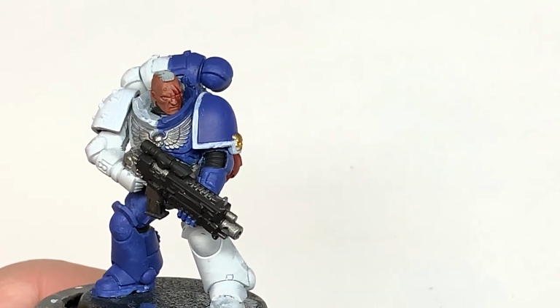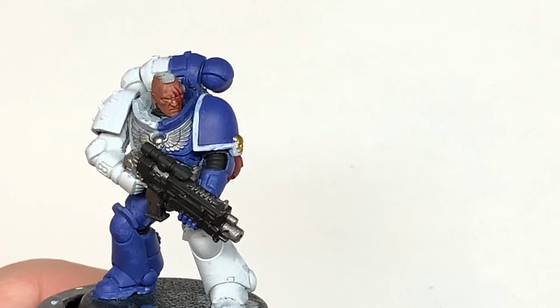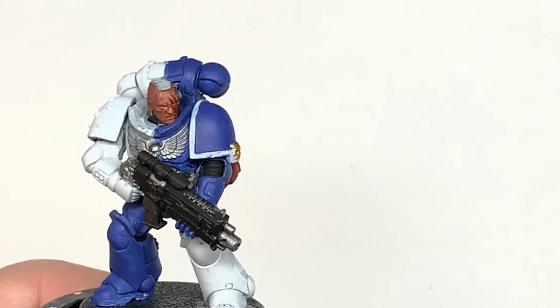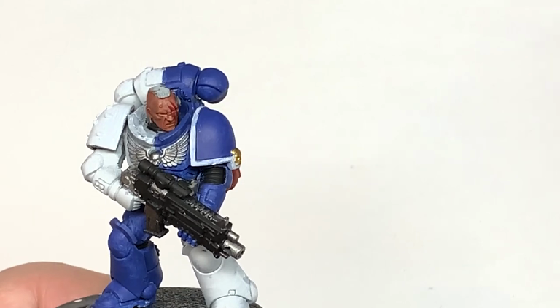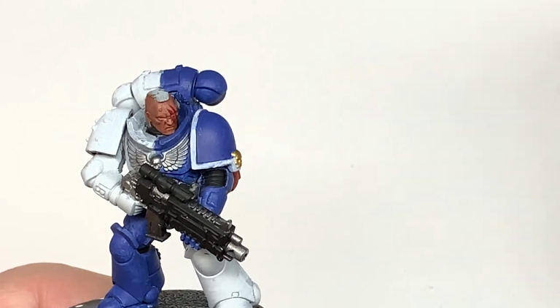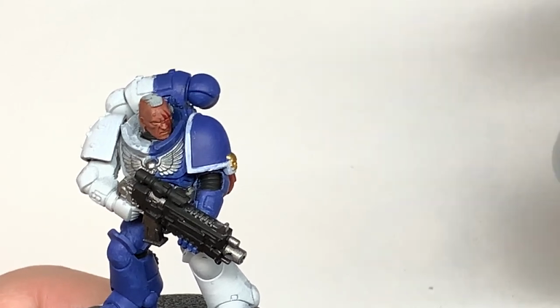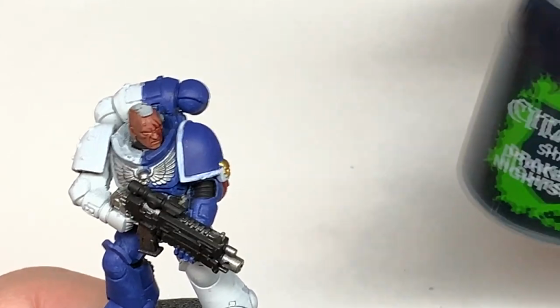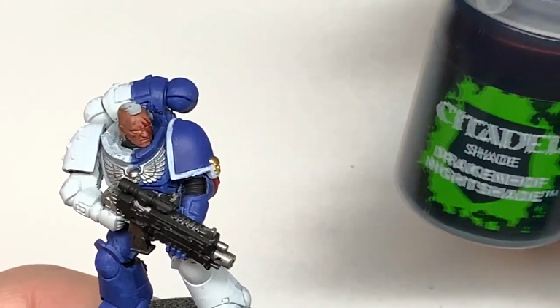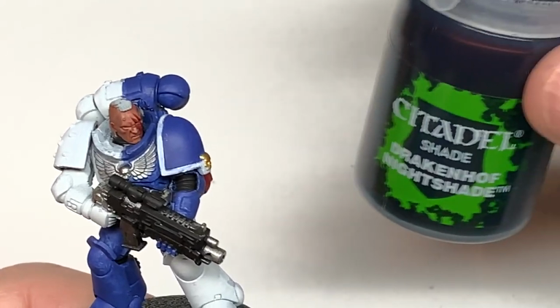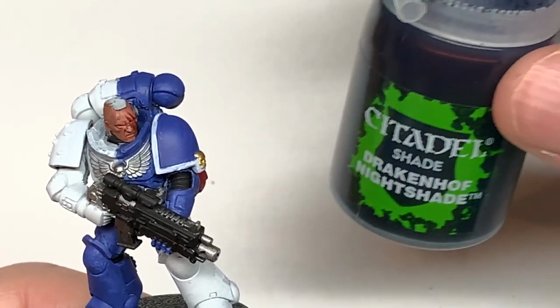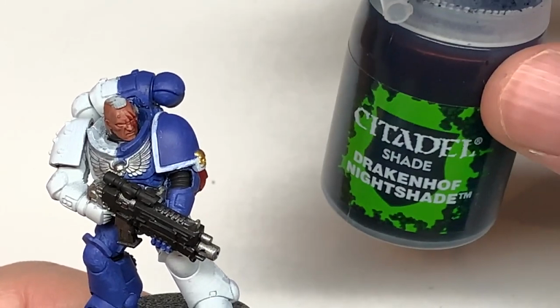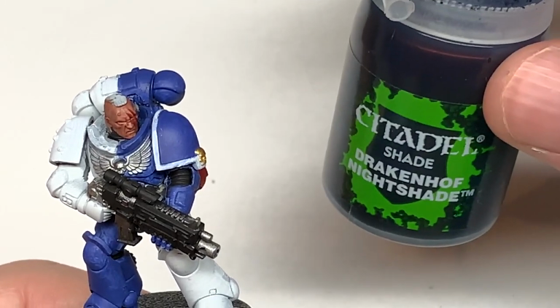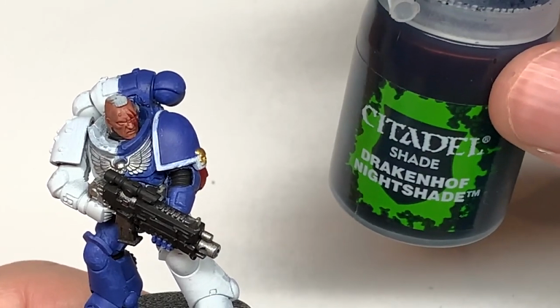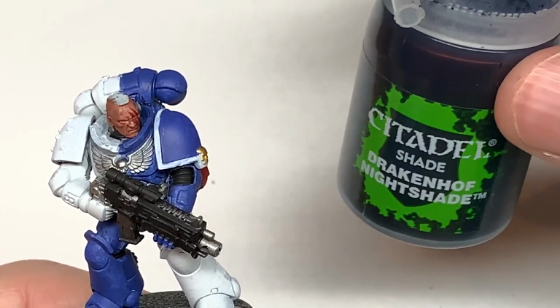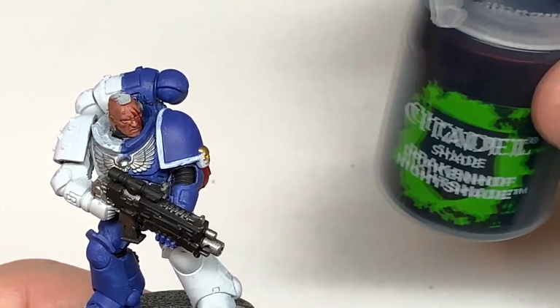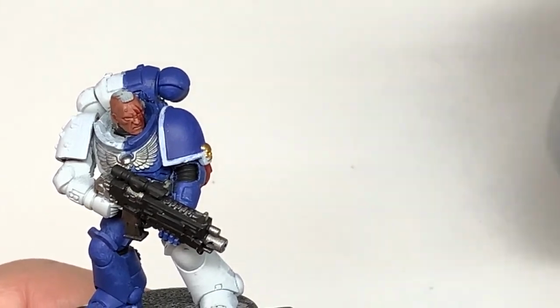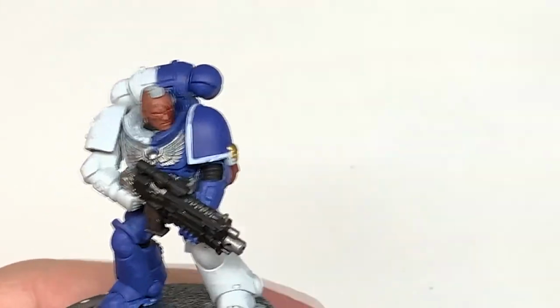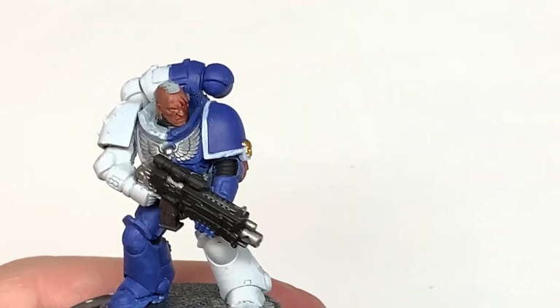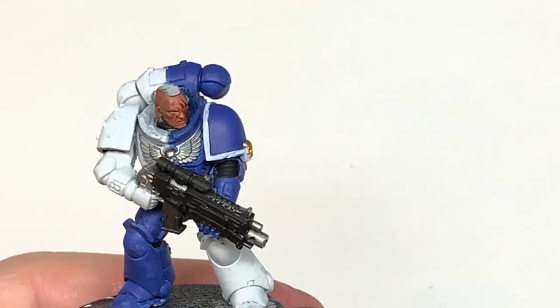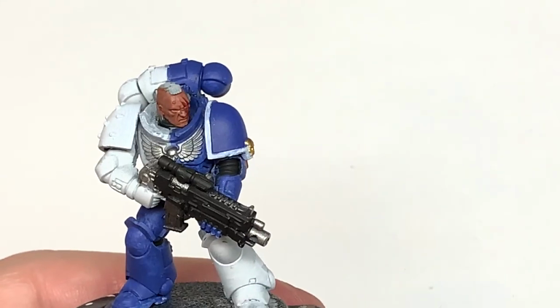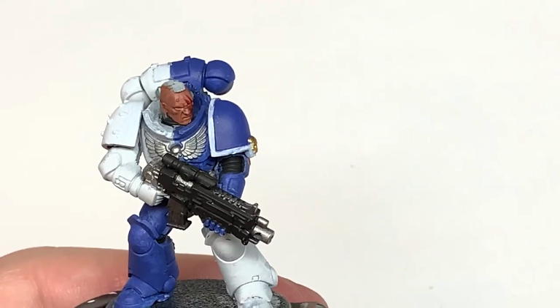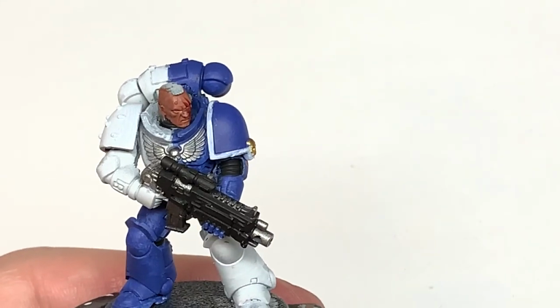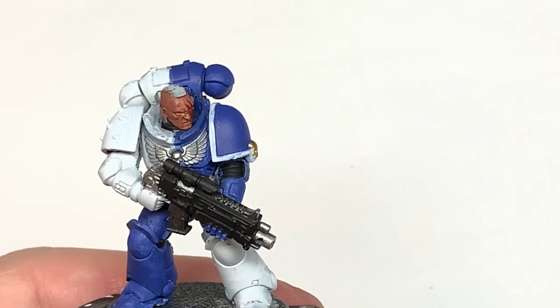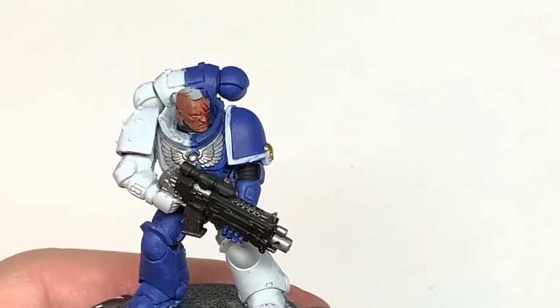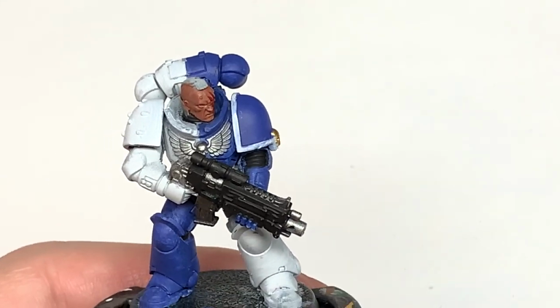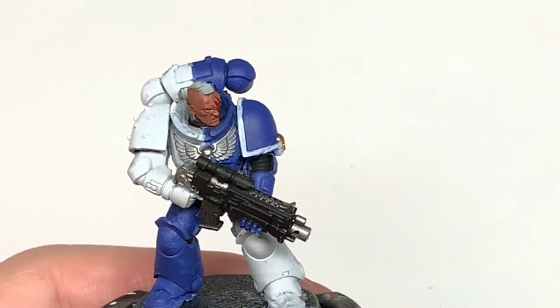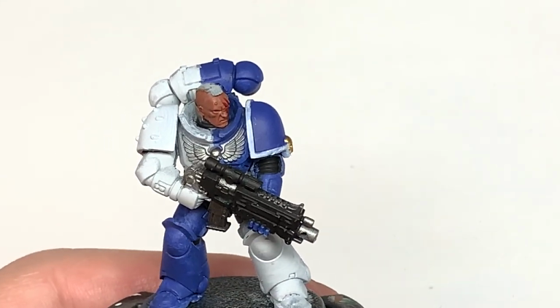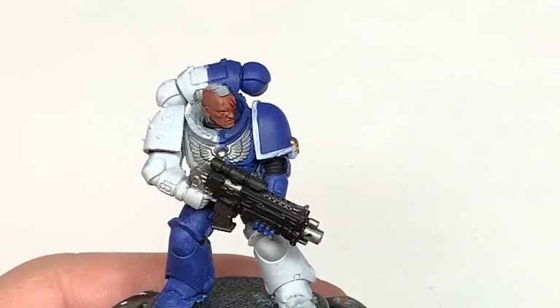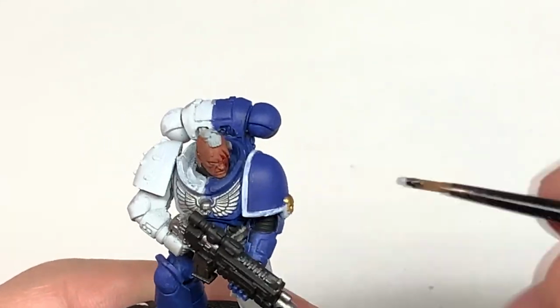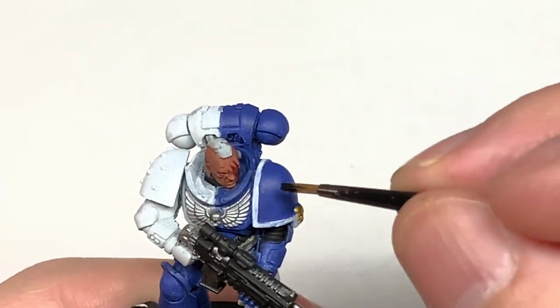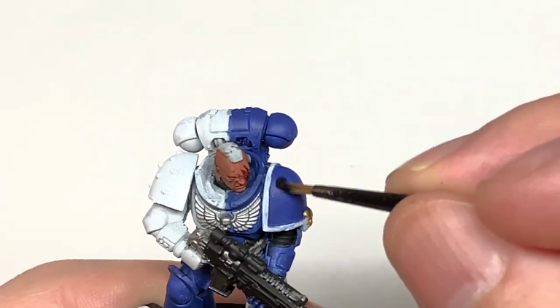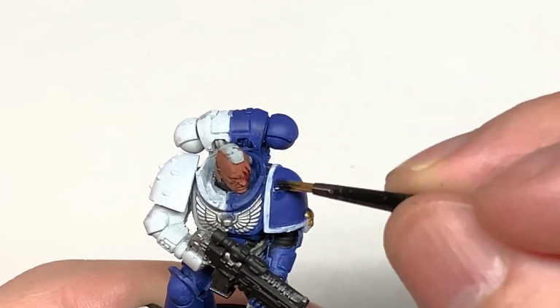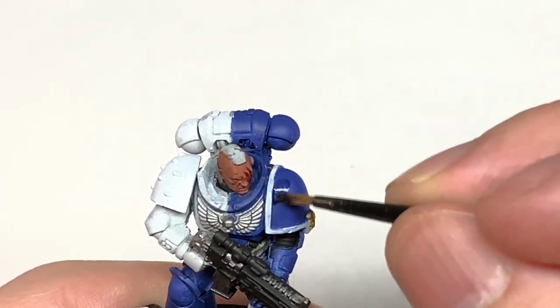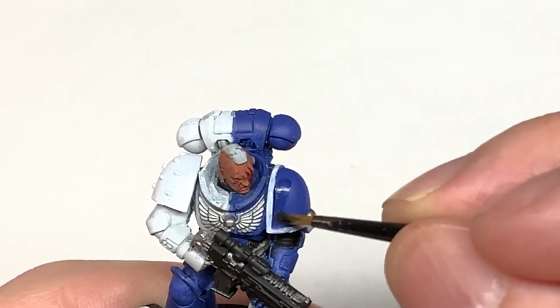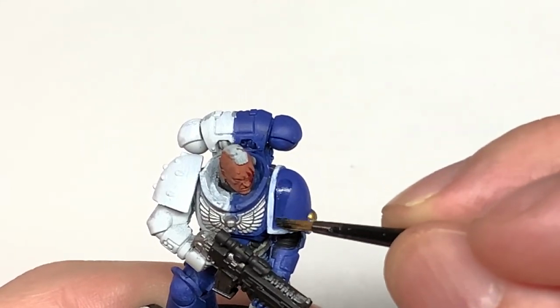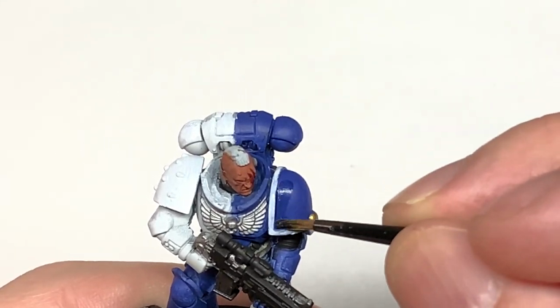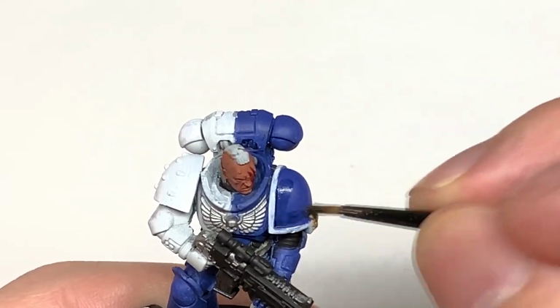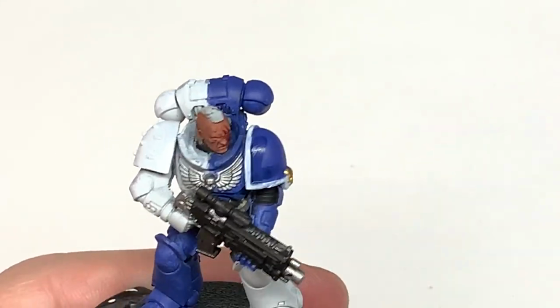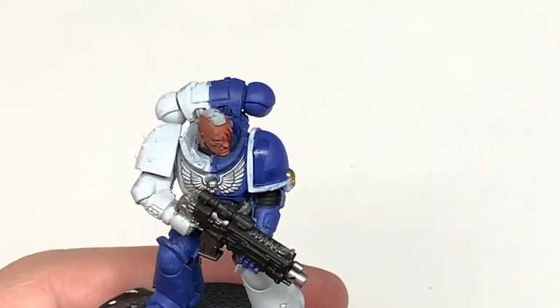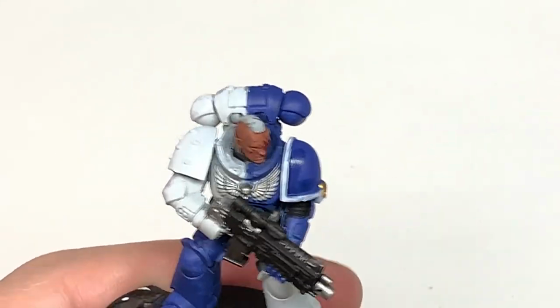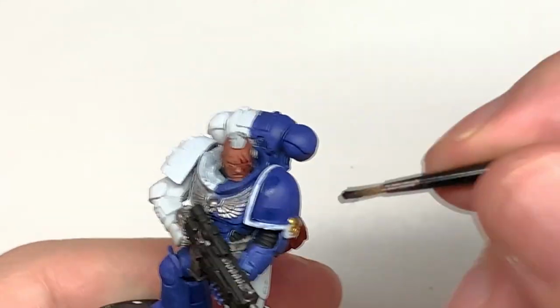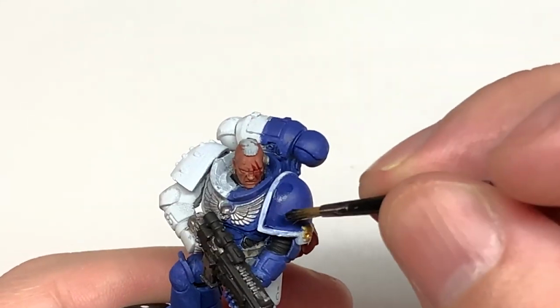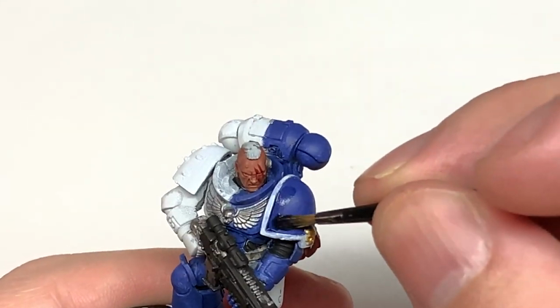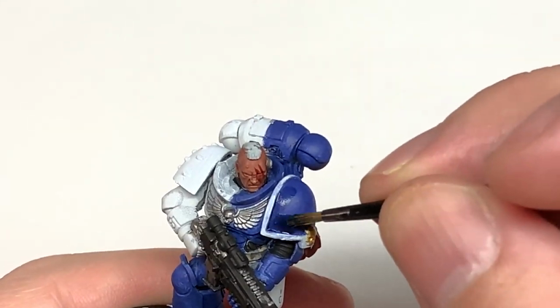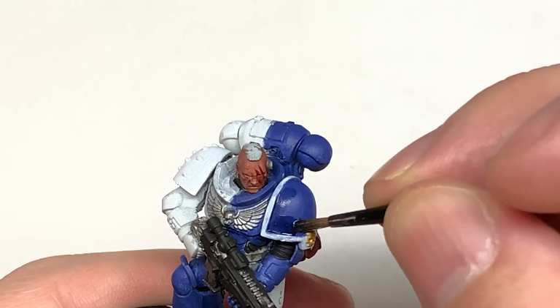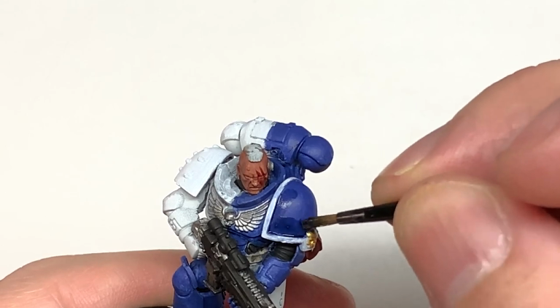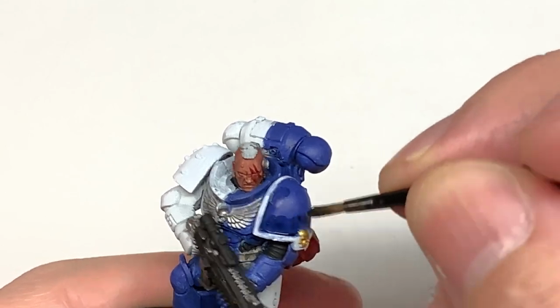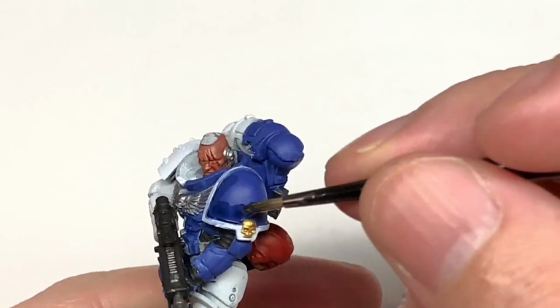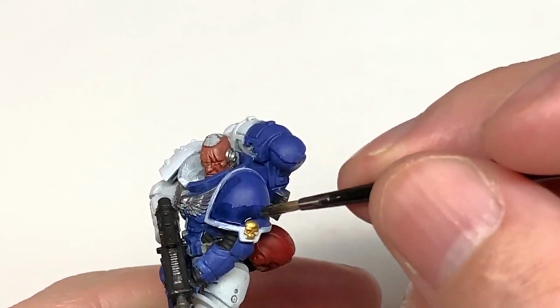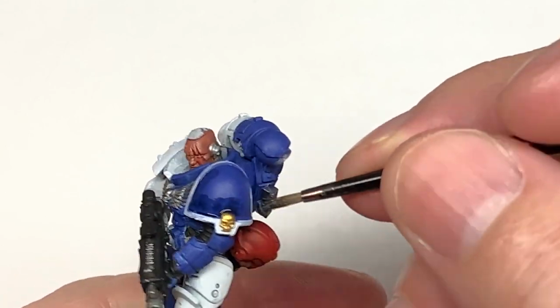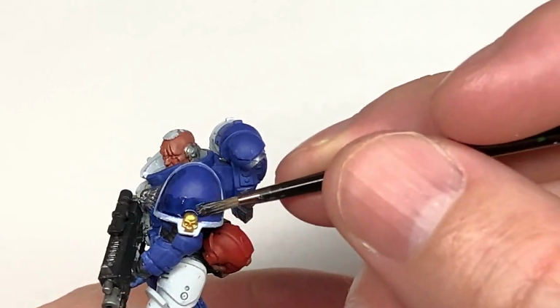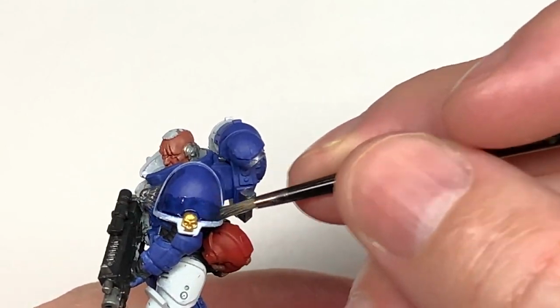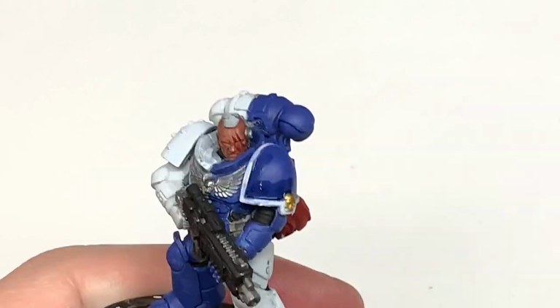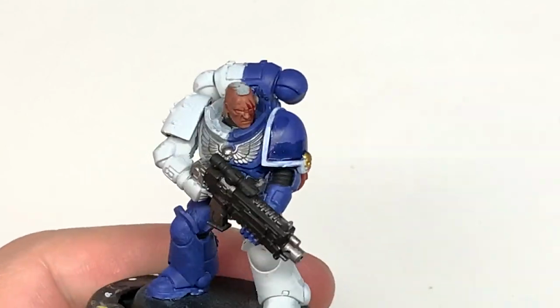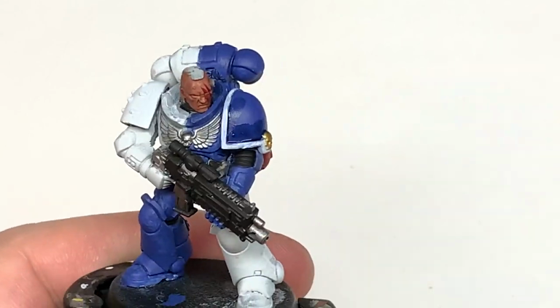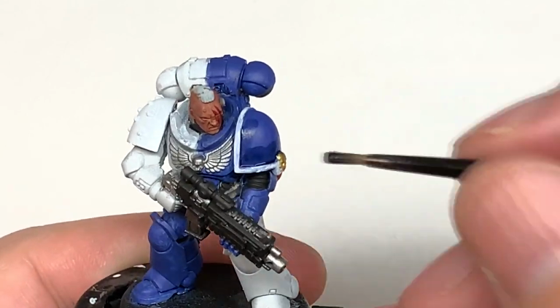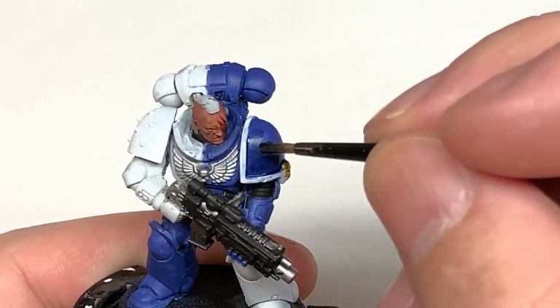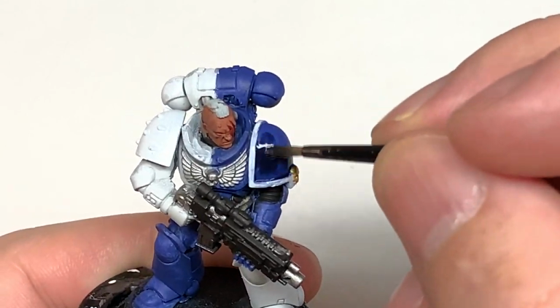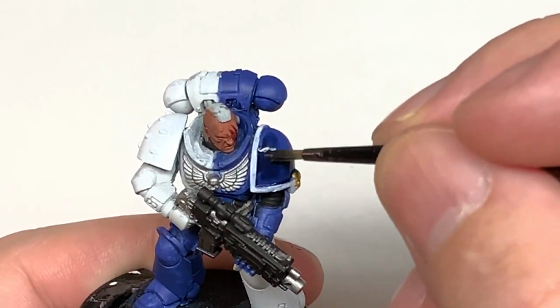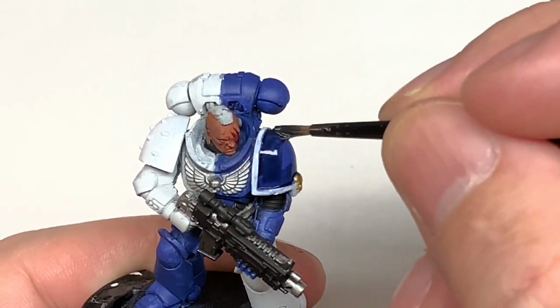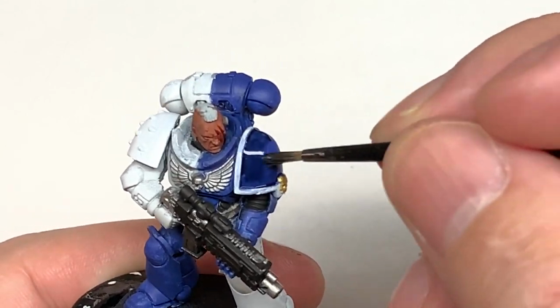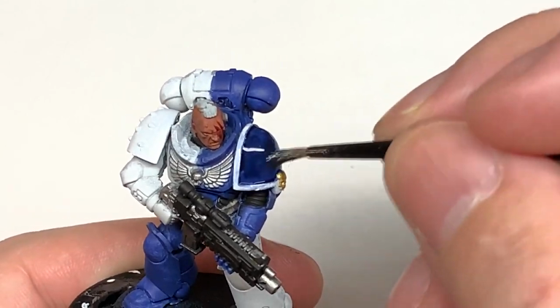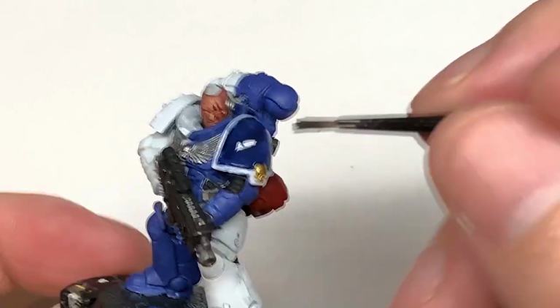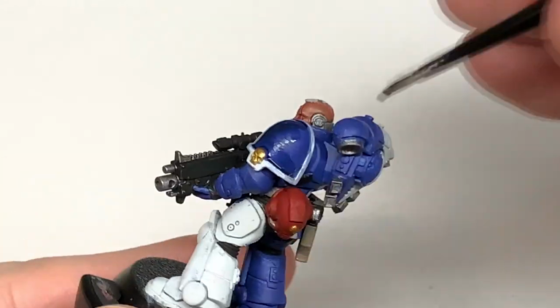The first of the shades we're going to use is Citadel Drakkenhof Nightshade. I'm going to put this over all of the MacCrag Blue, get that shade into all those recesses.